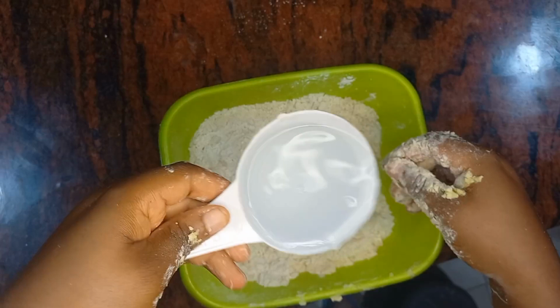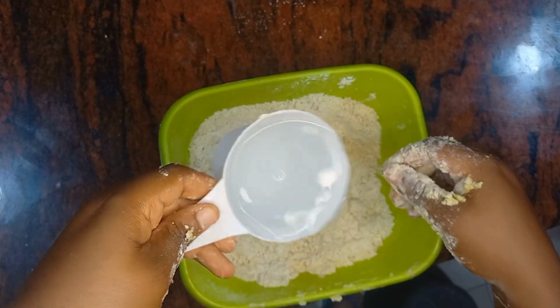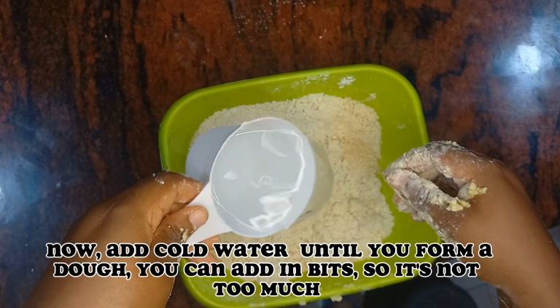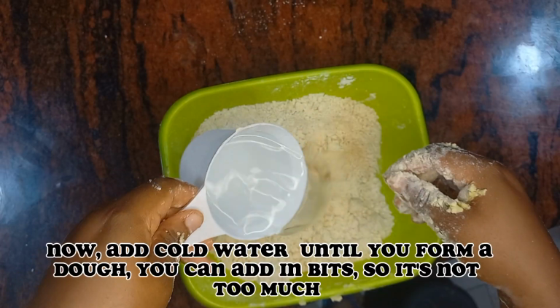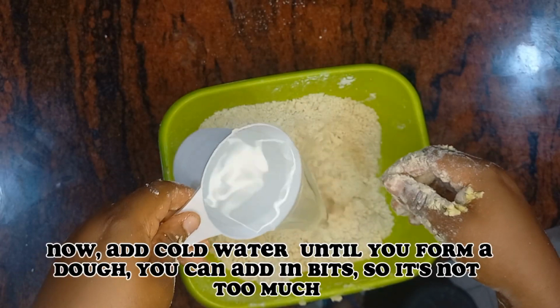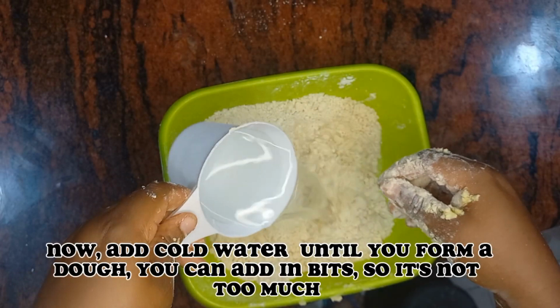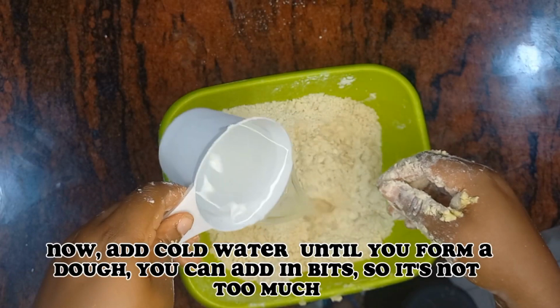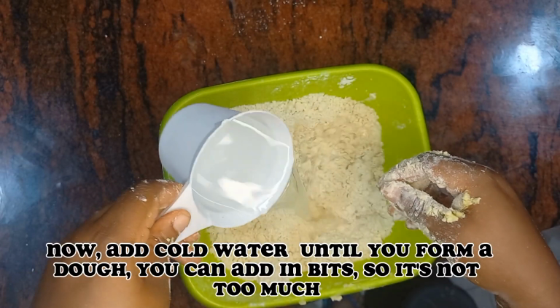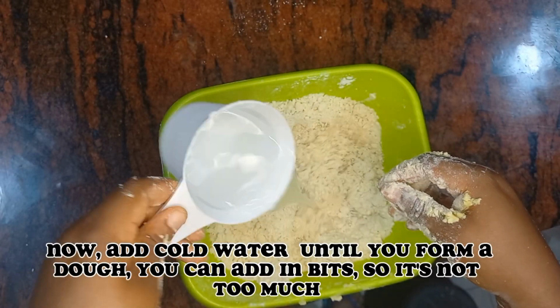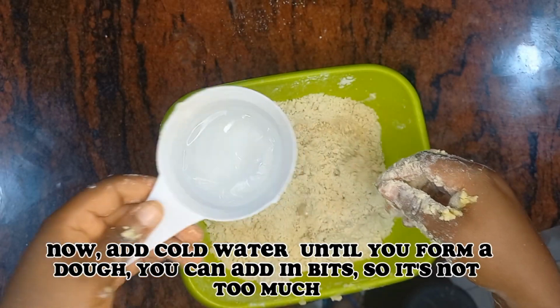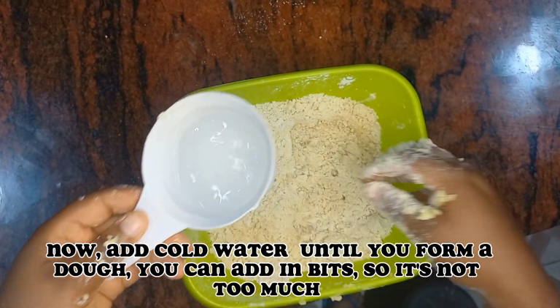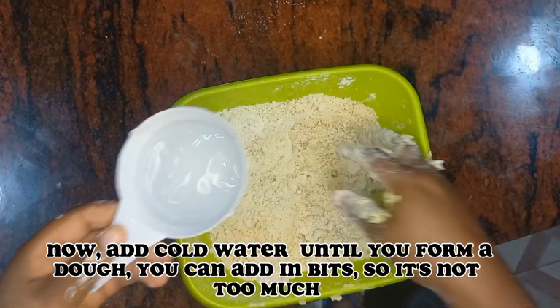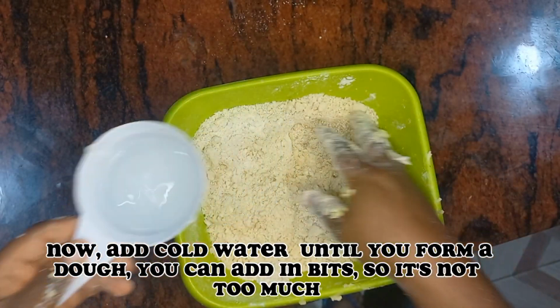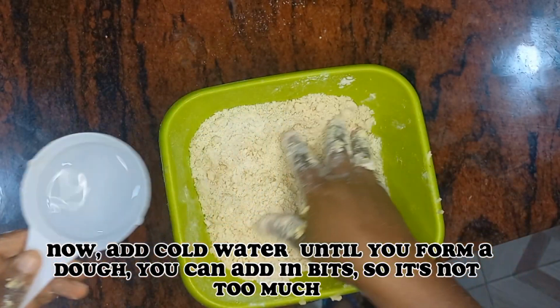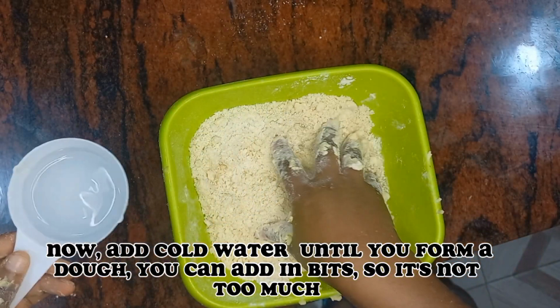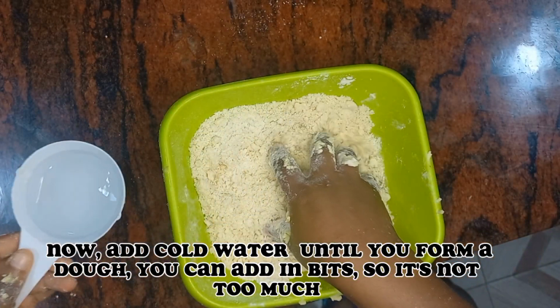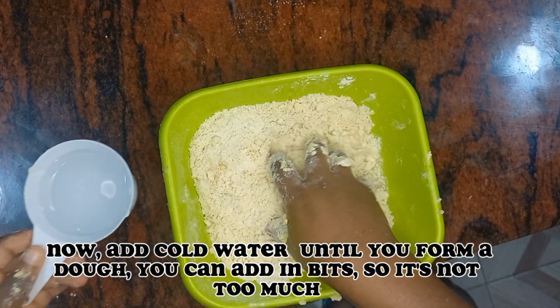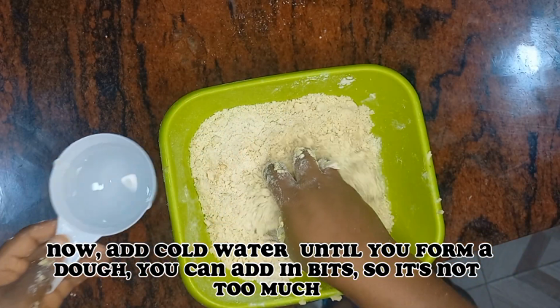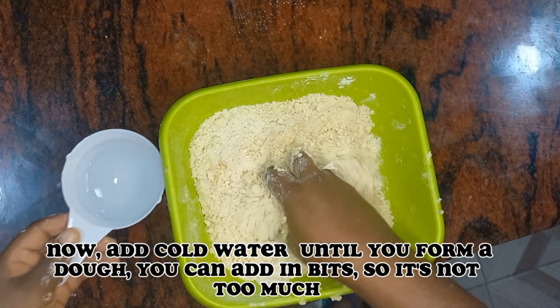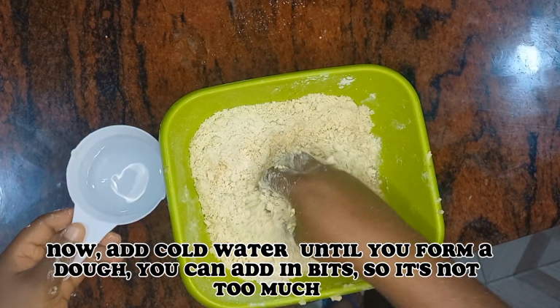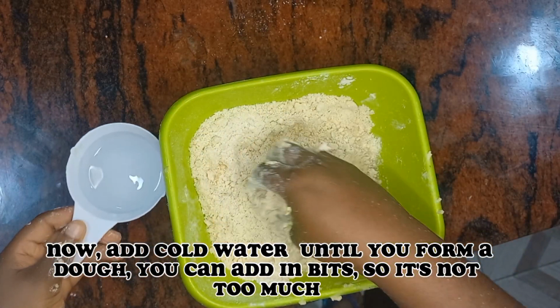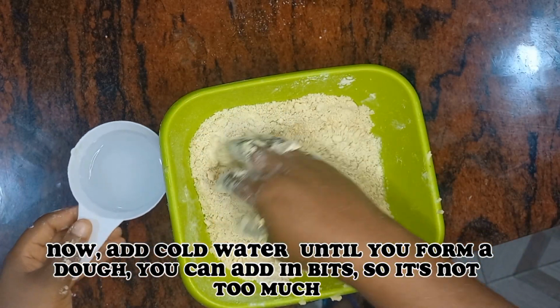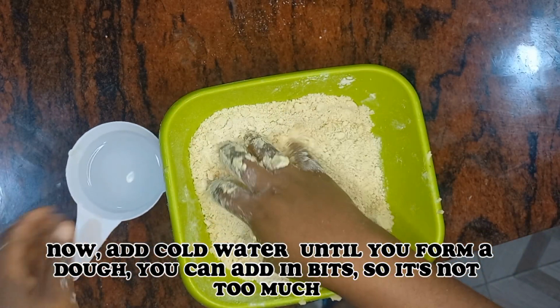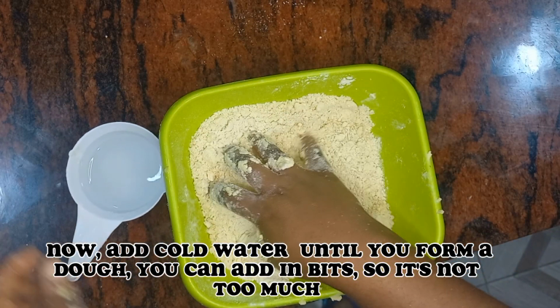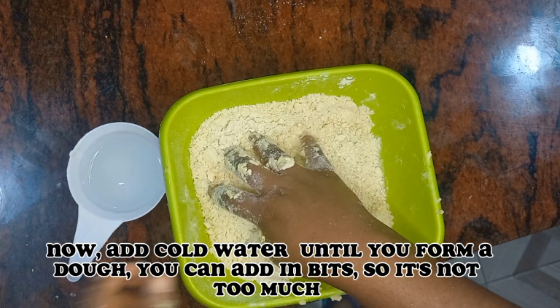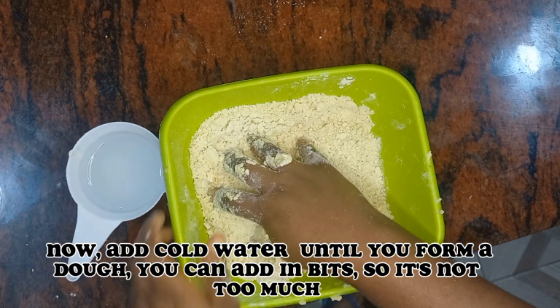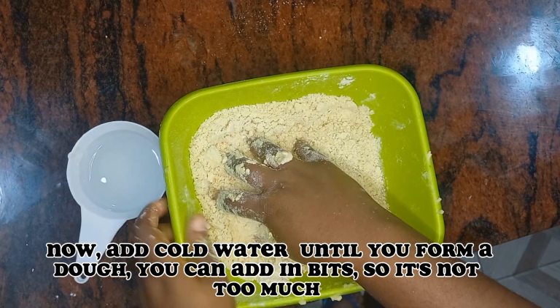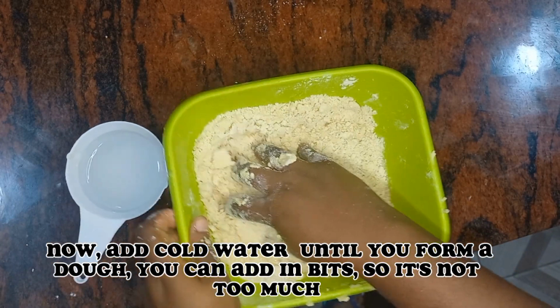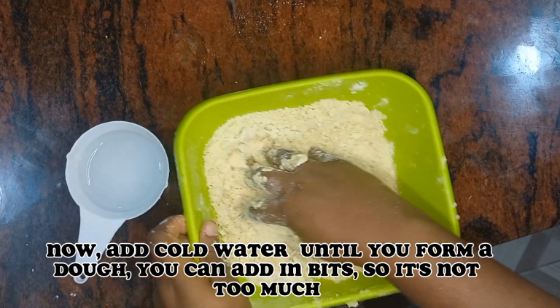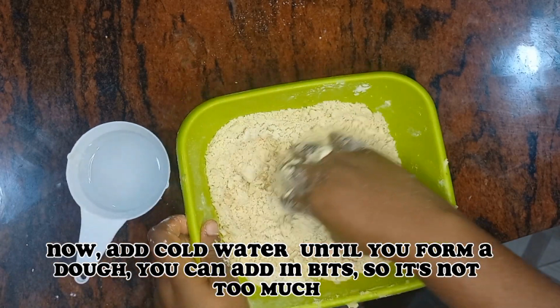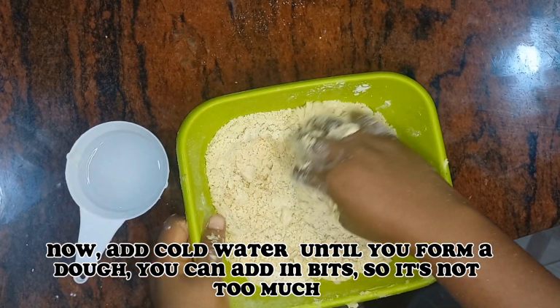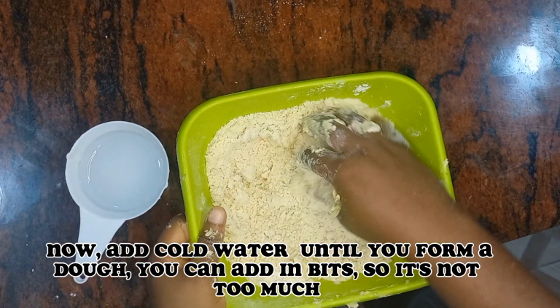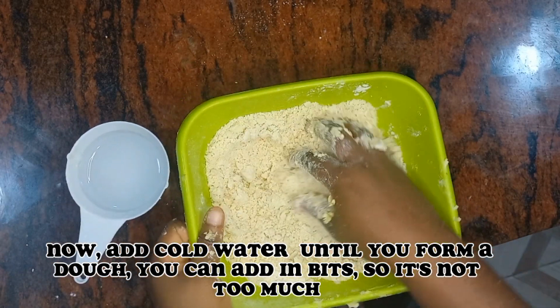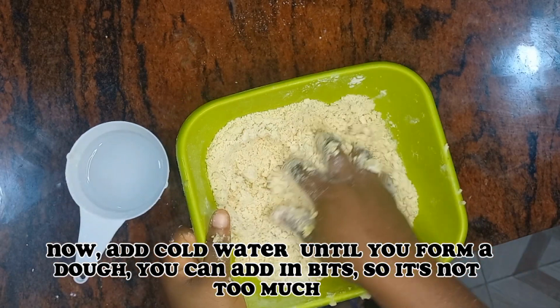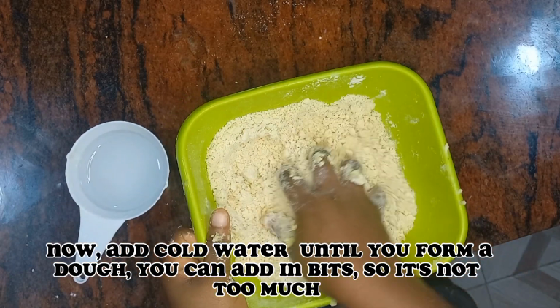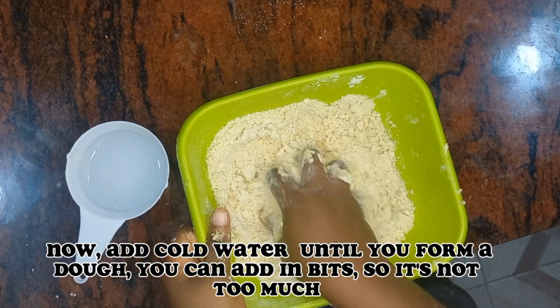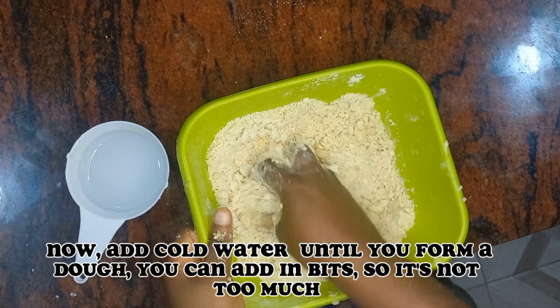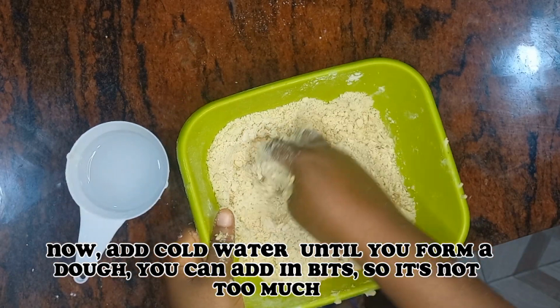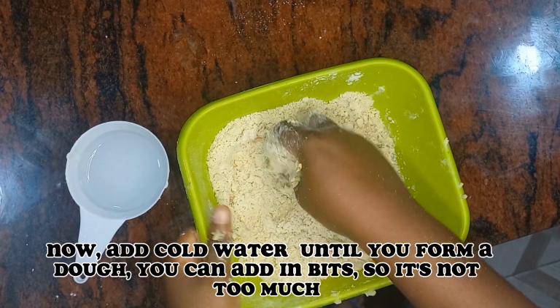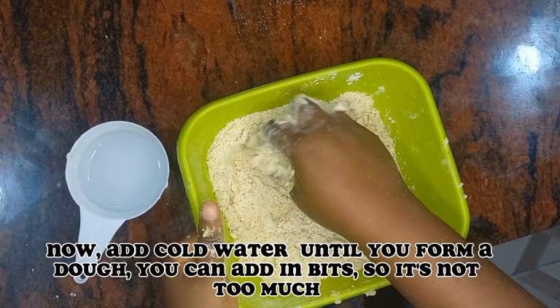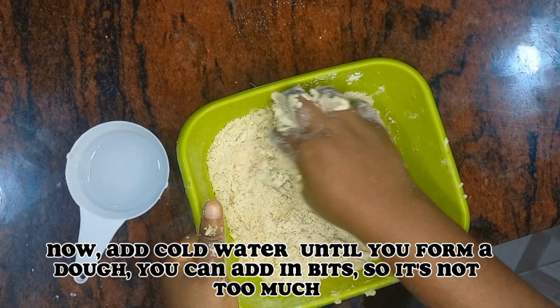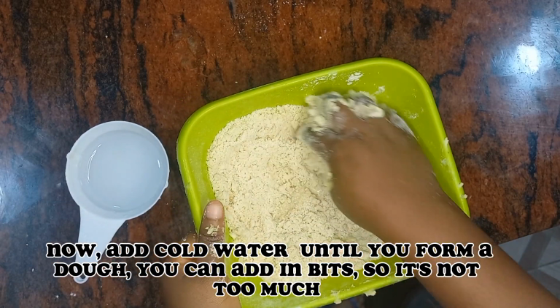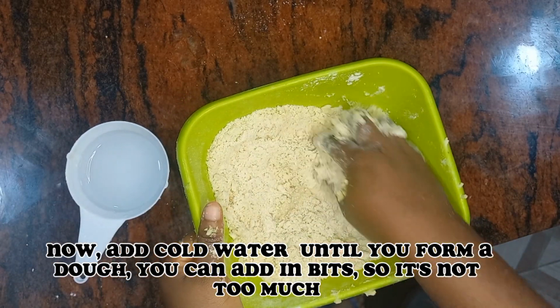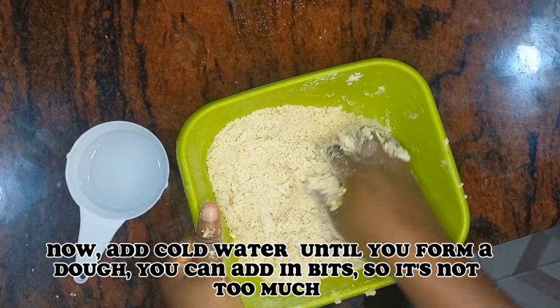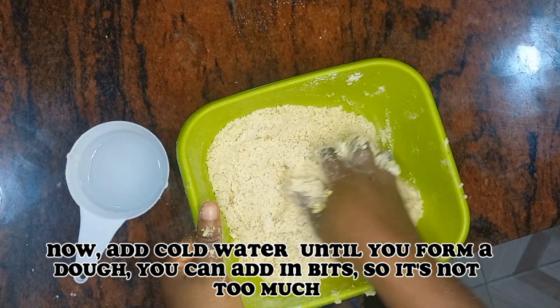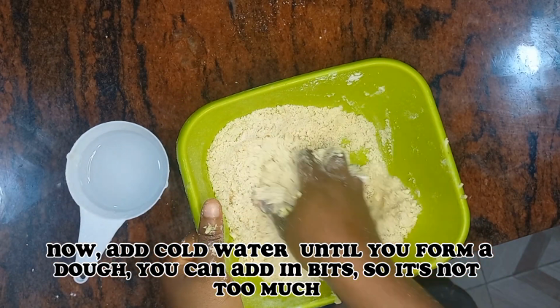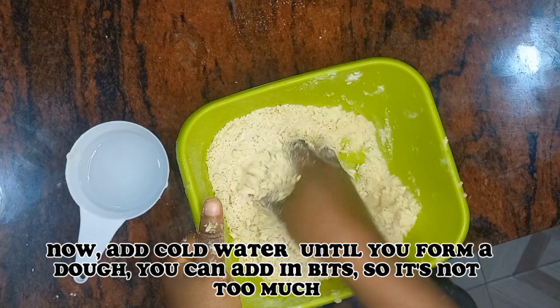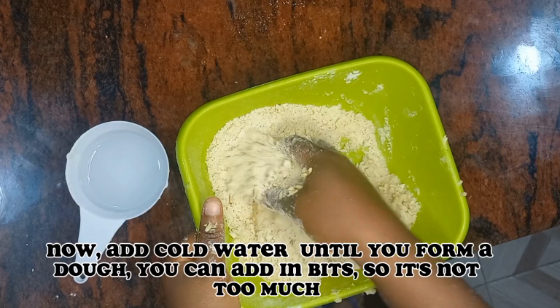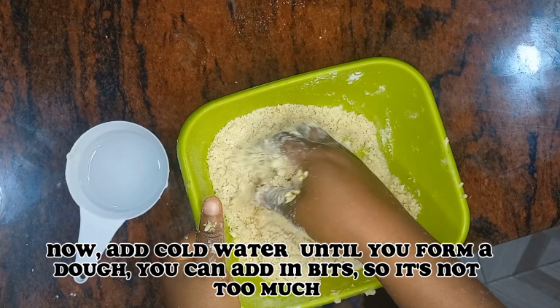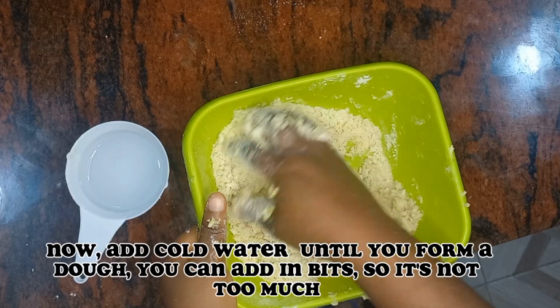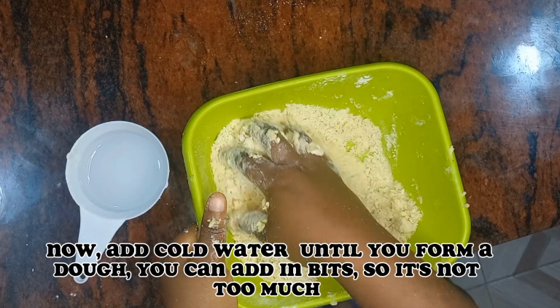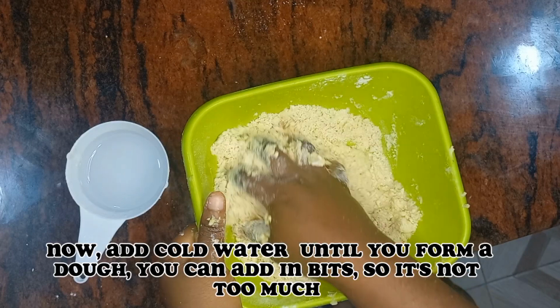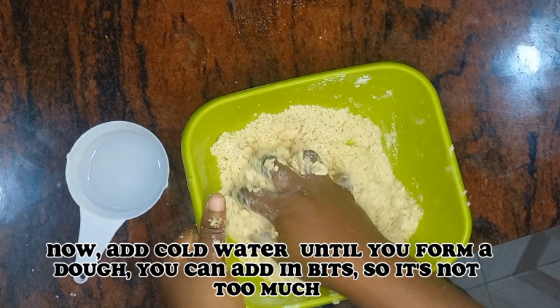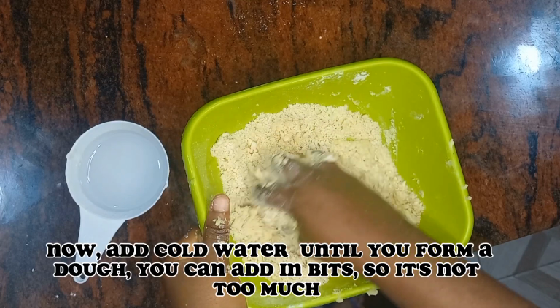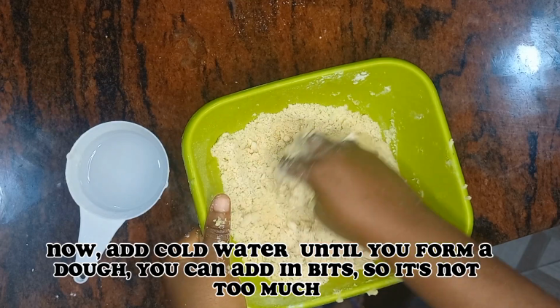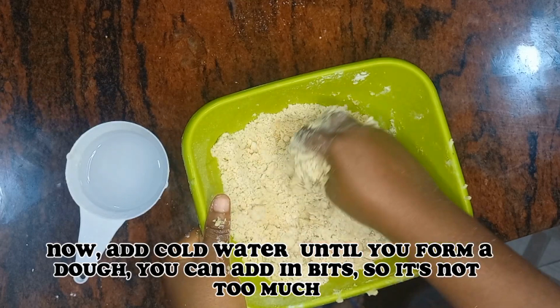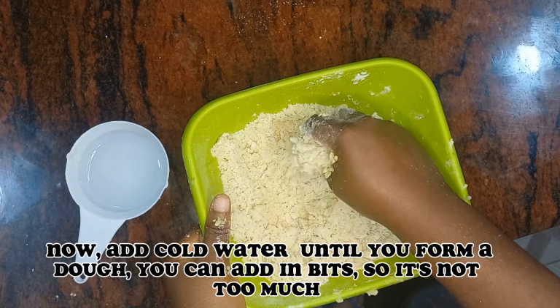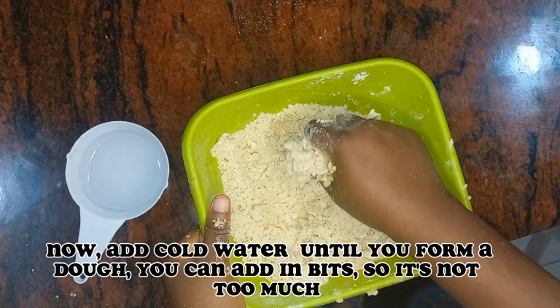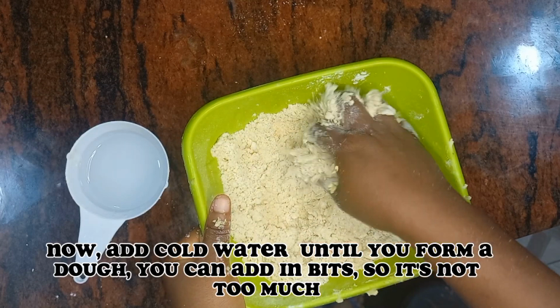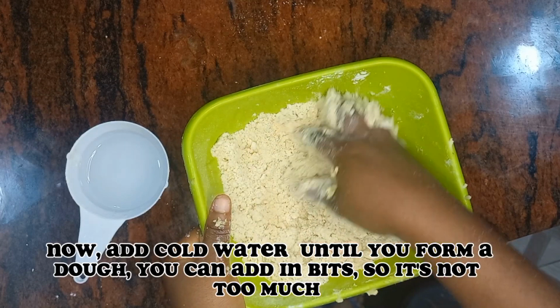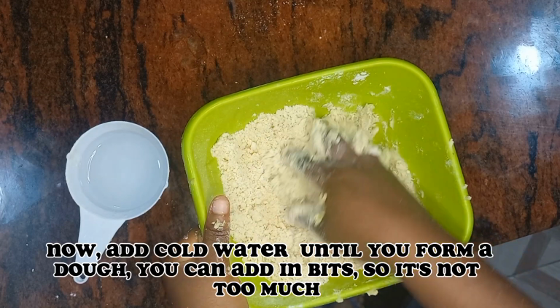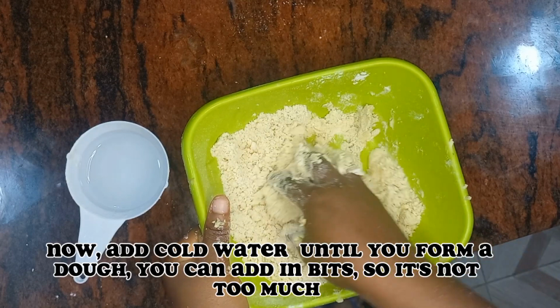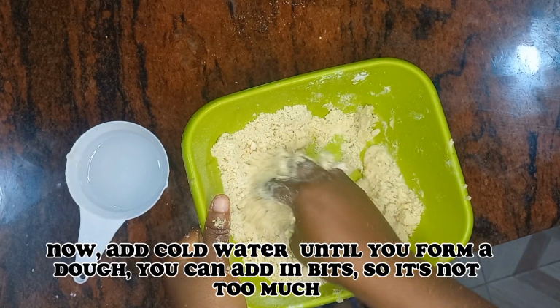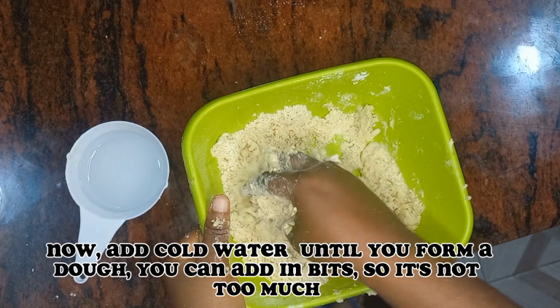Now add cold water until you form a dough — you can add it in bits so it's not too much.